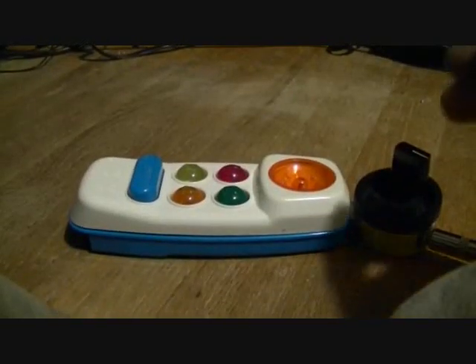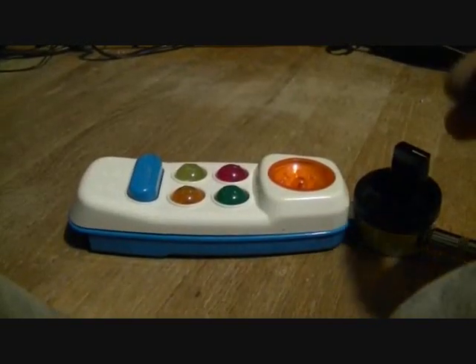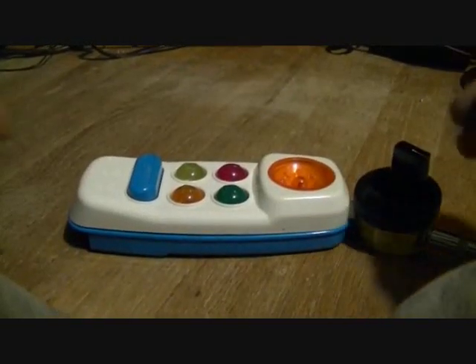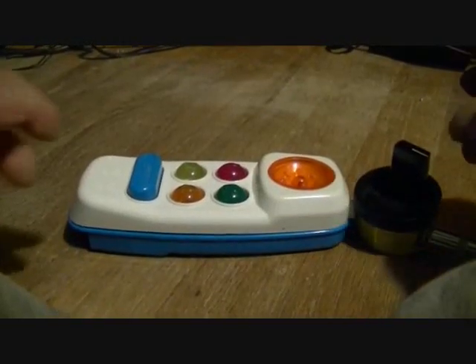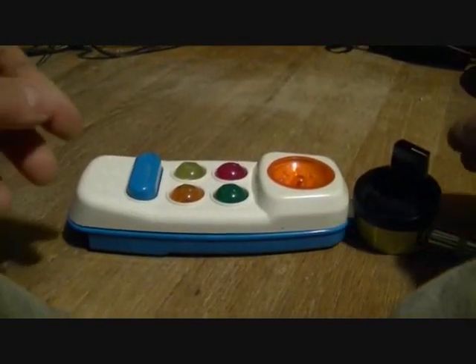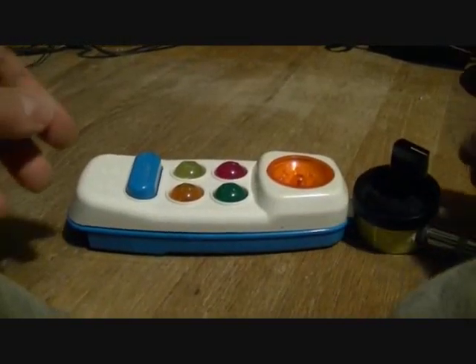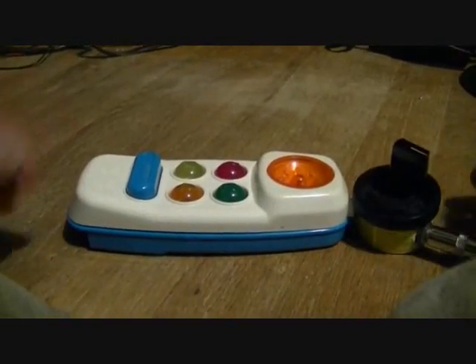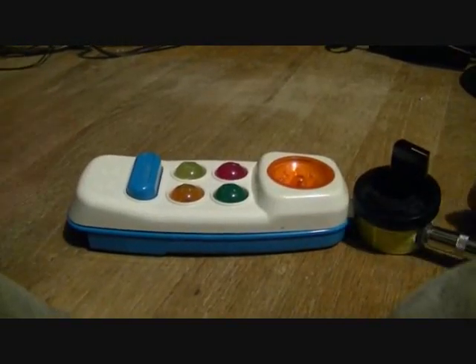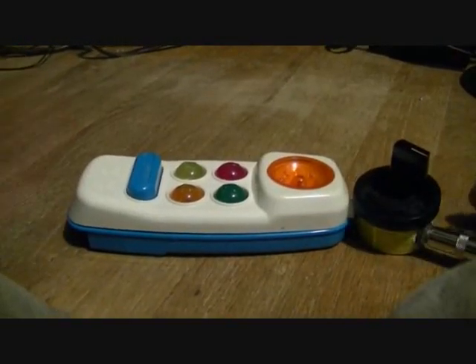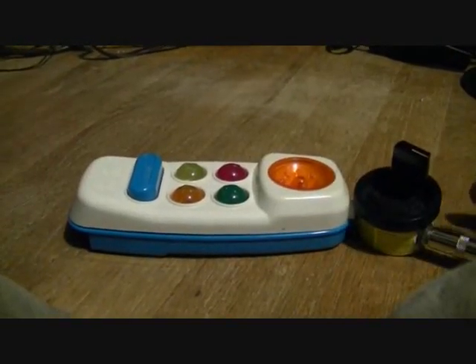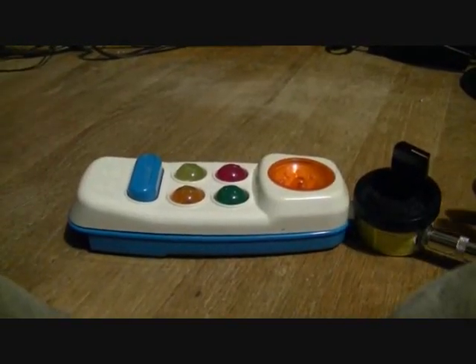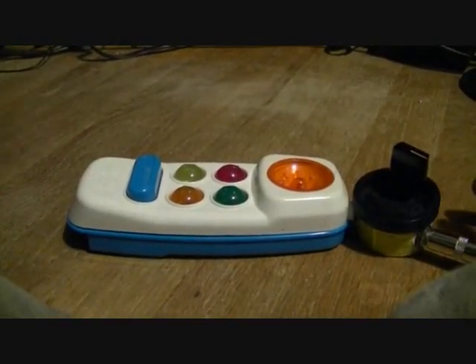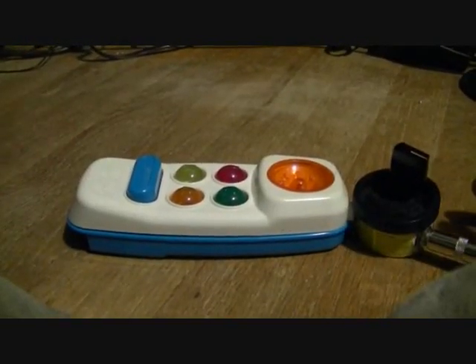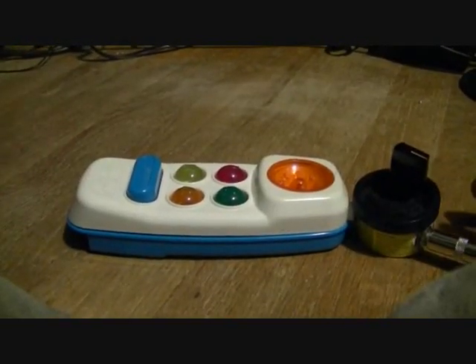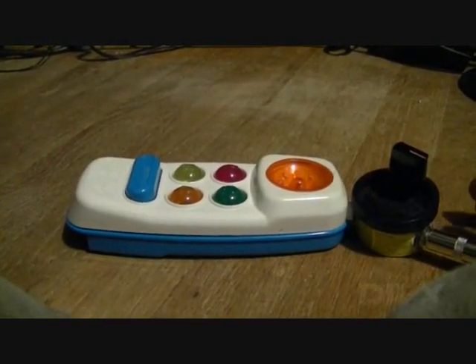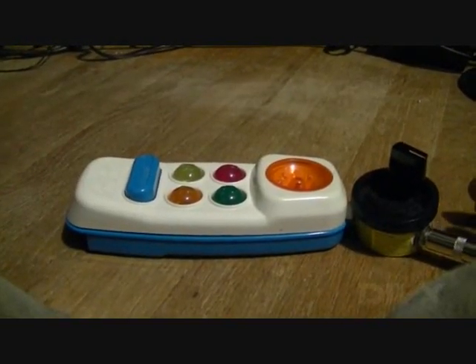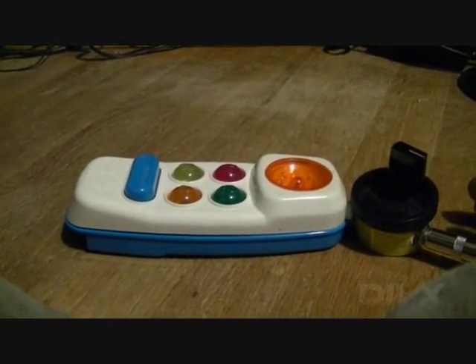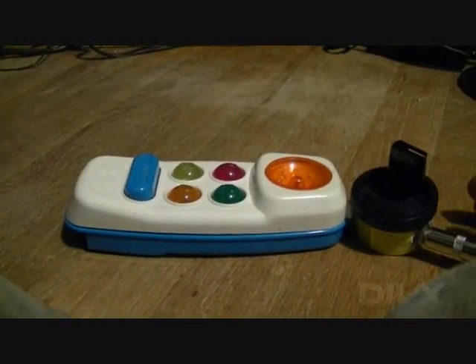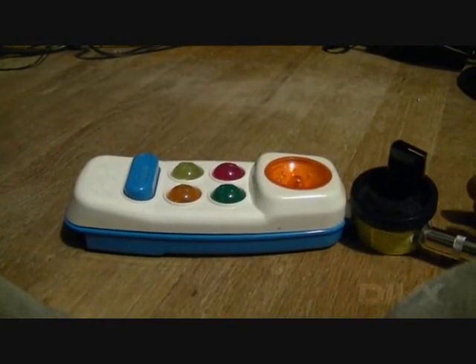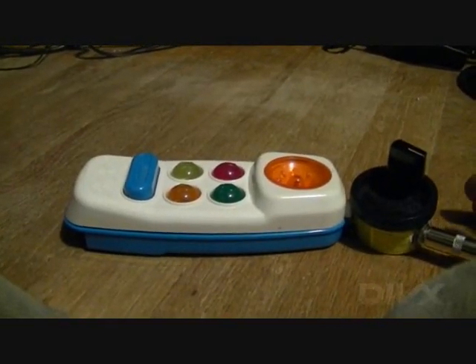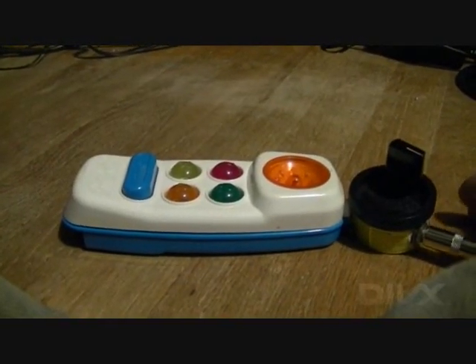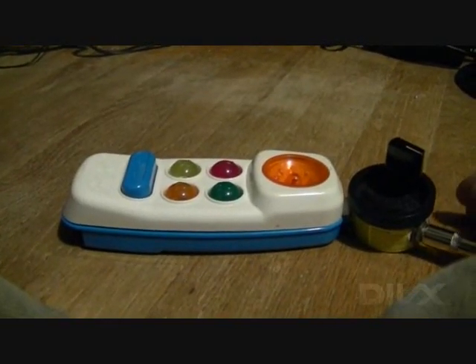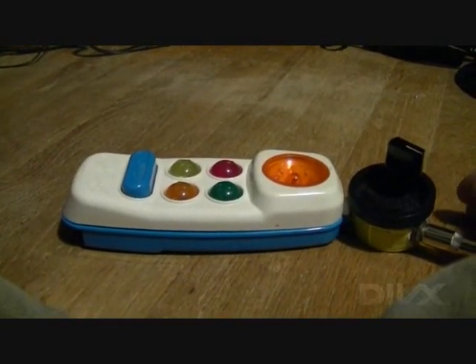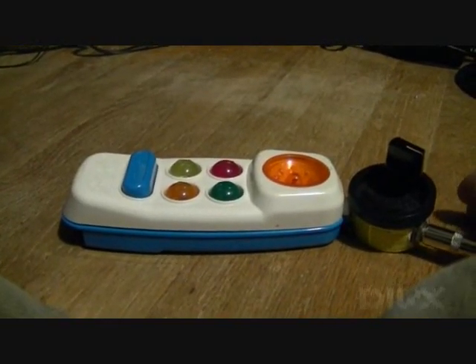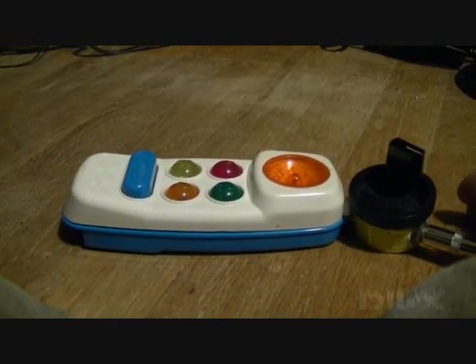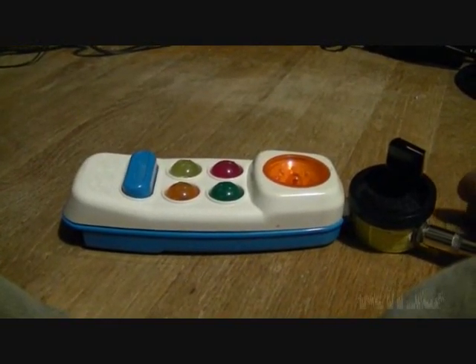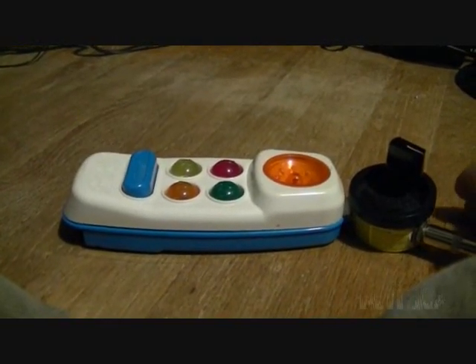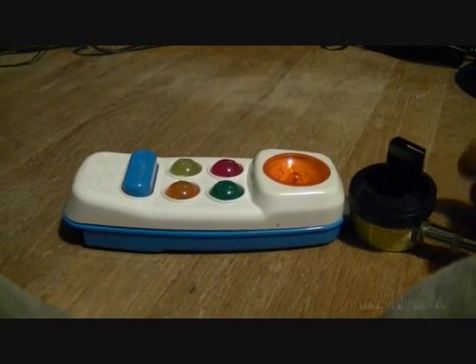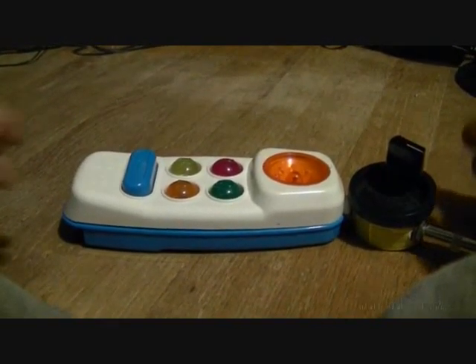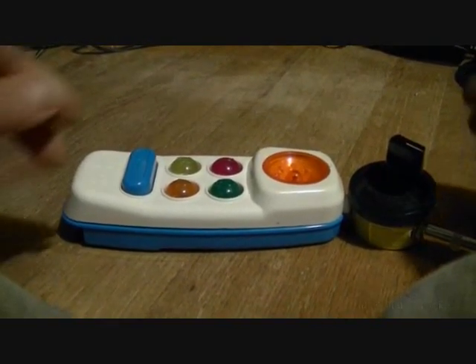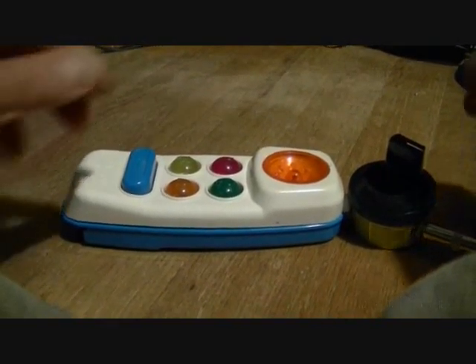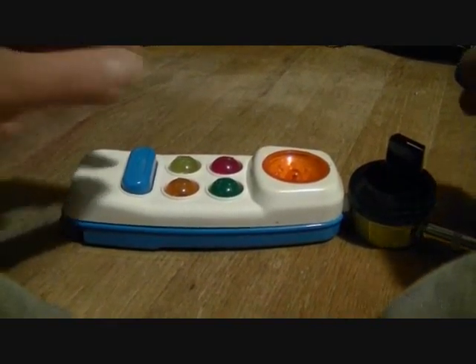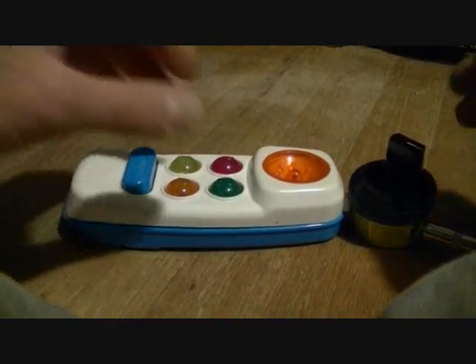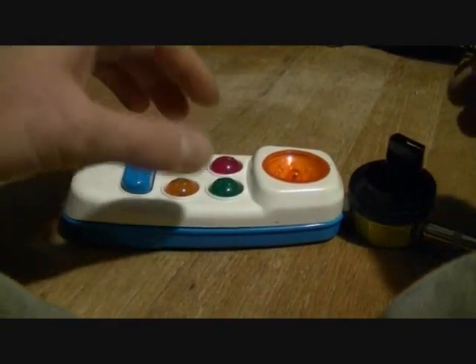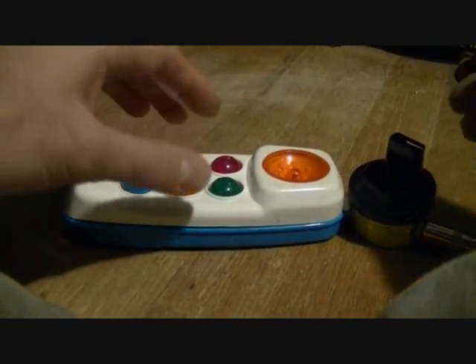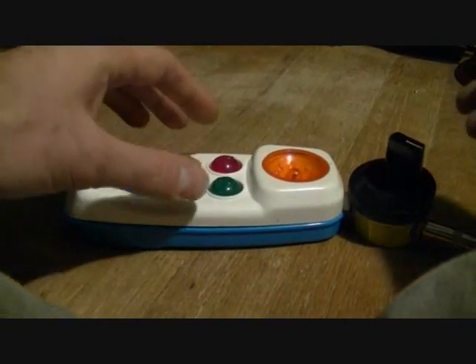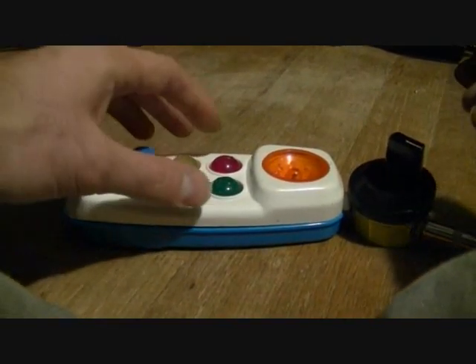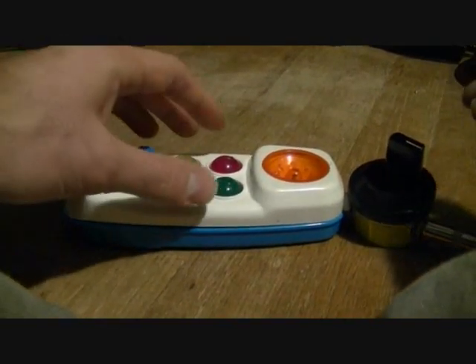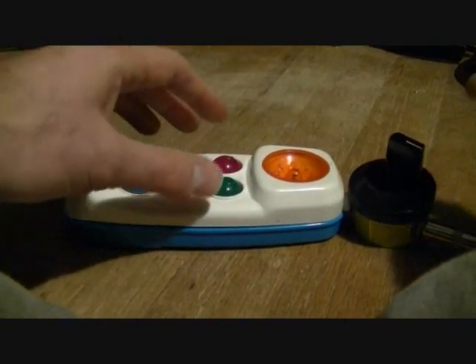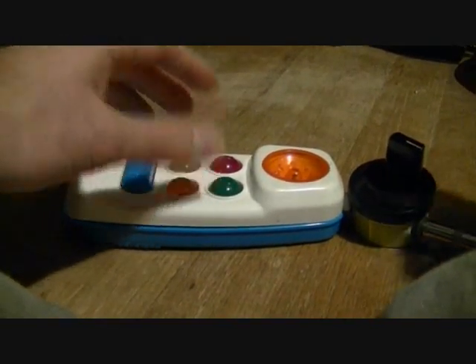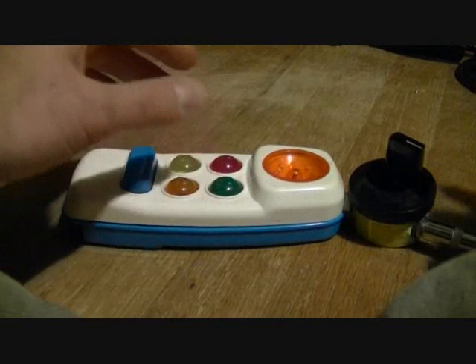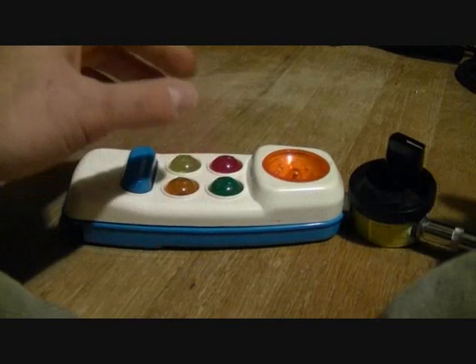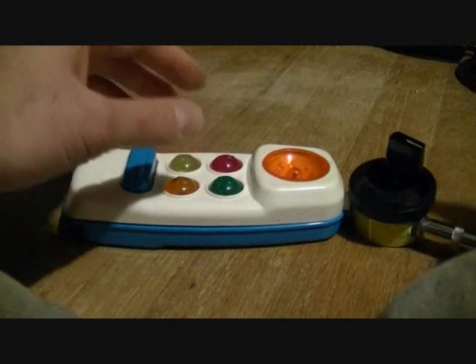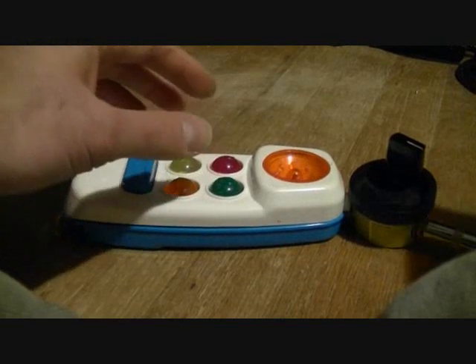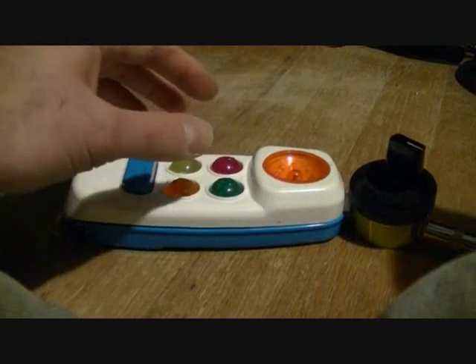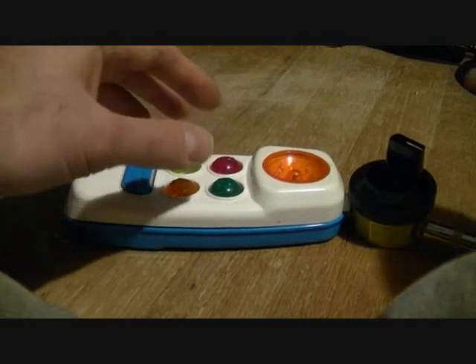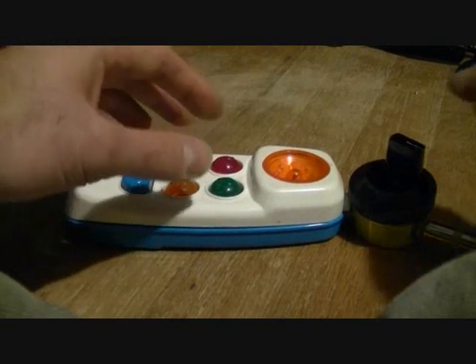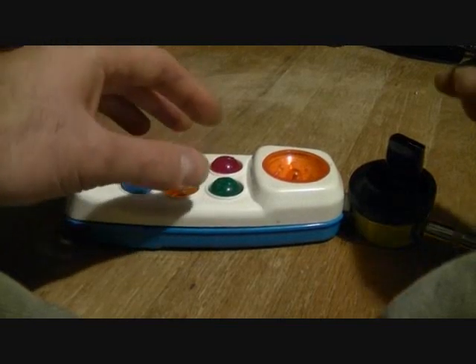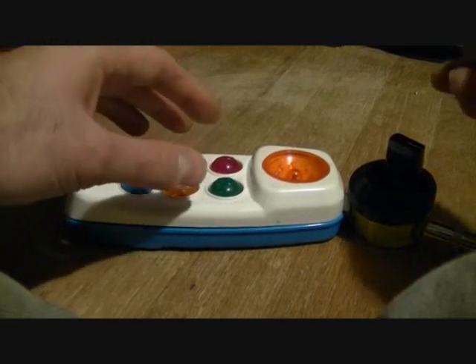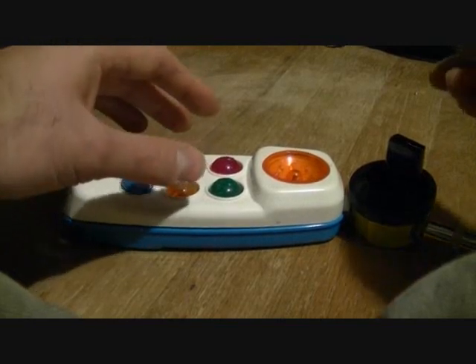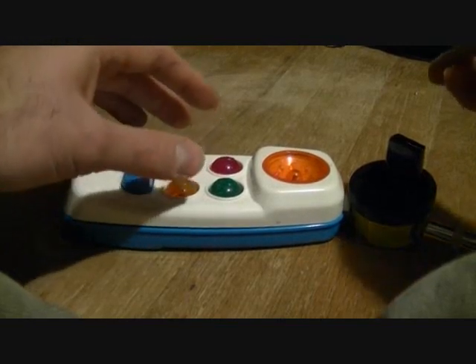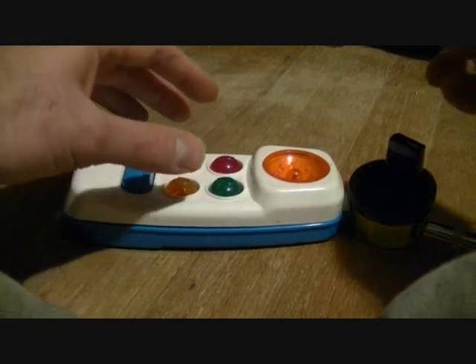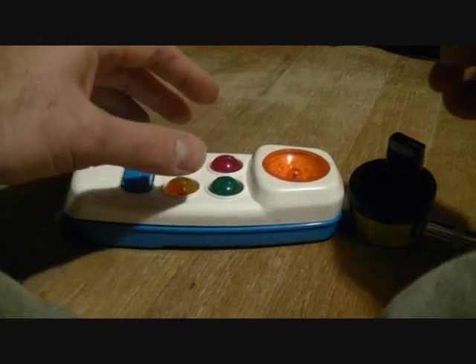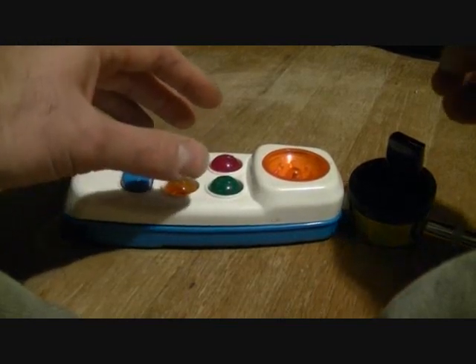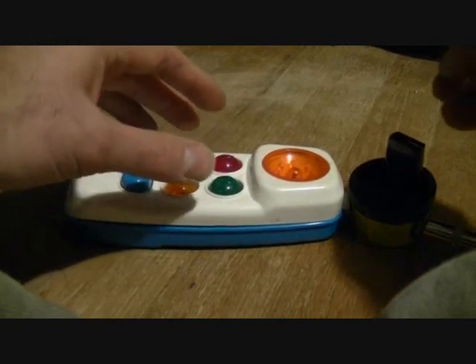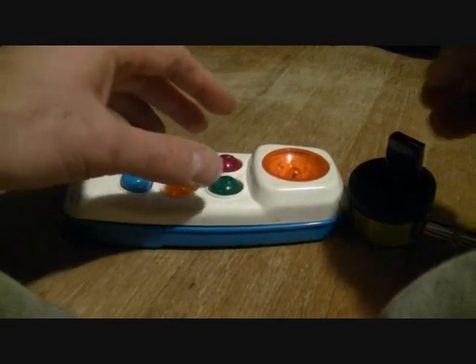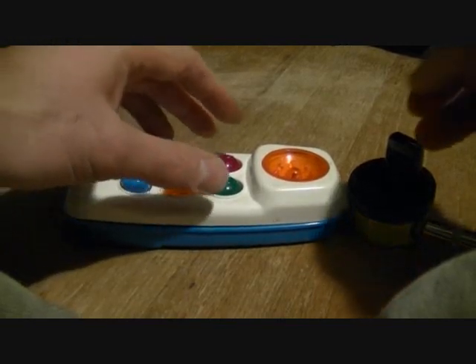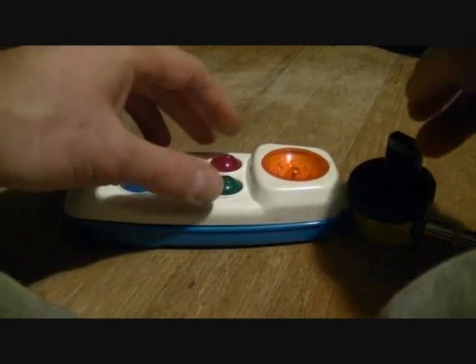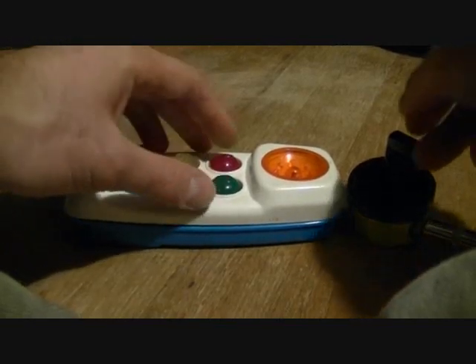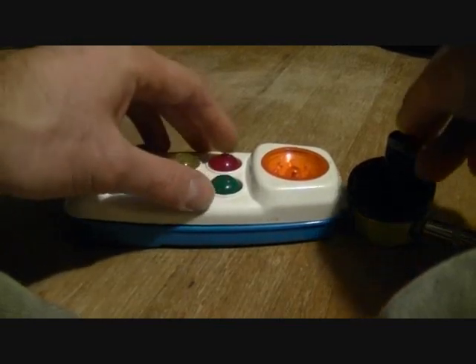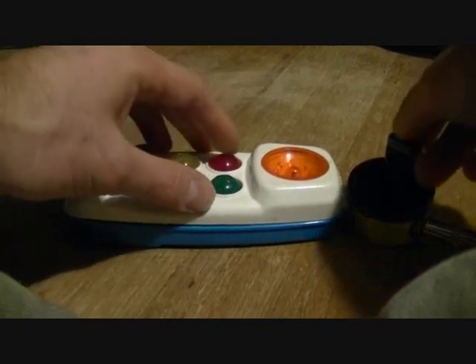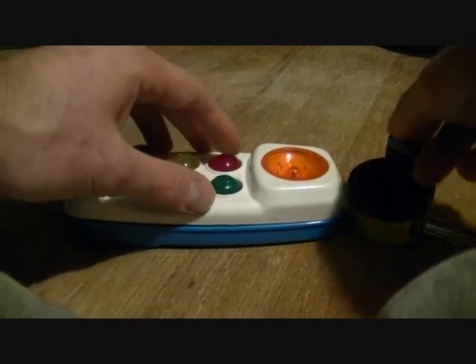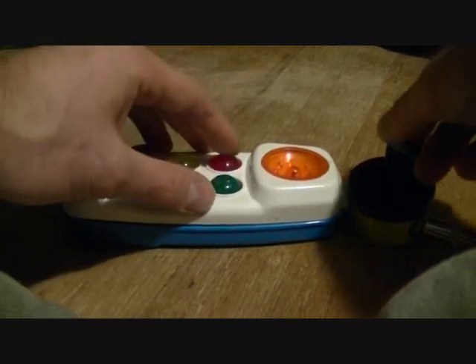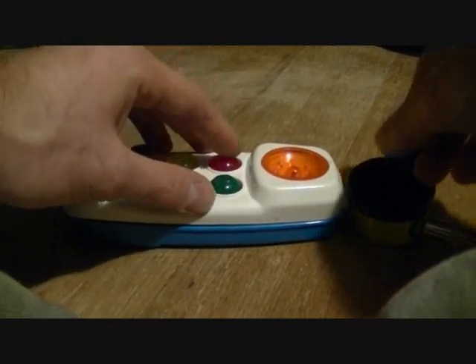This is my third successful circuit bend, but the first I've actually made a video for. I'm not sure how the sound will come out, but we'll try it out.